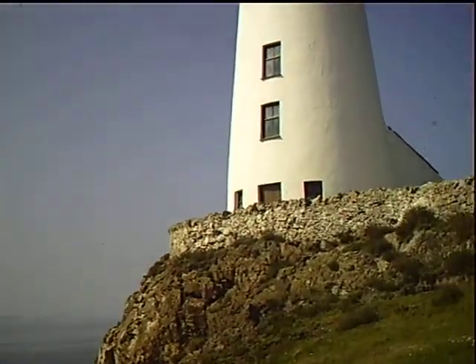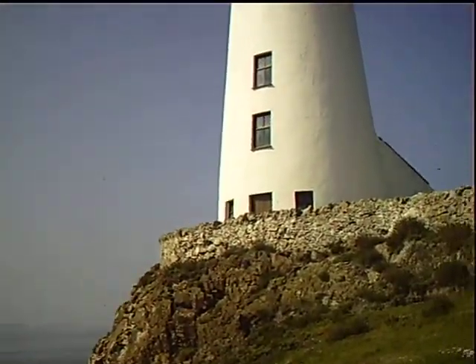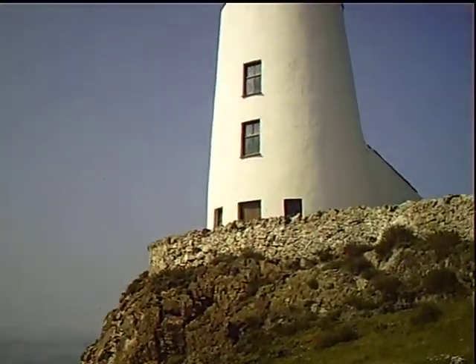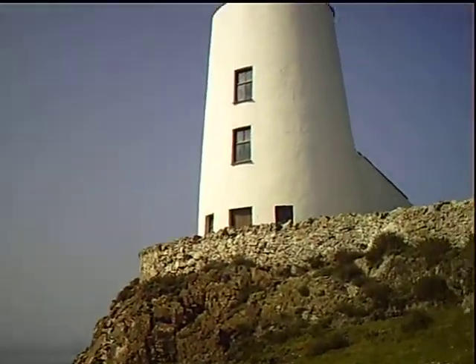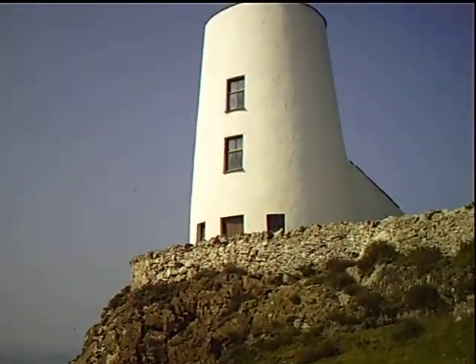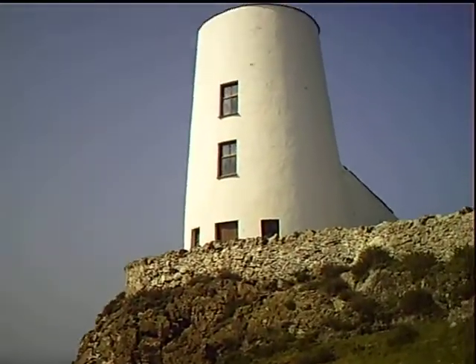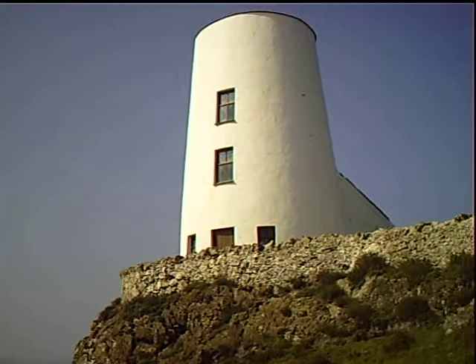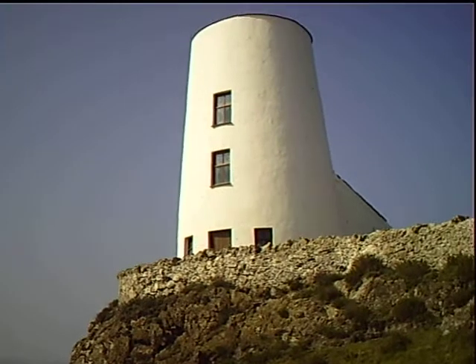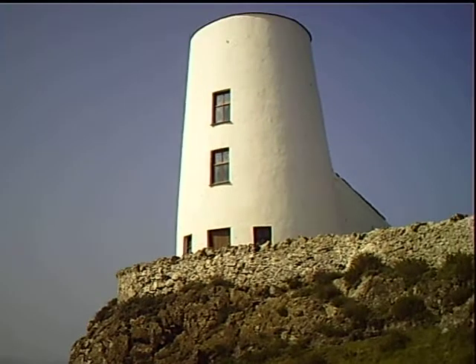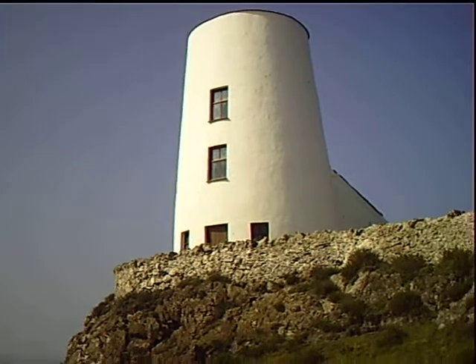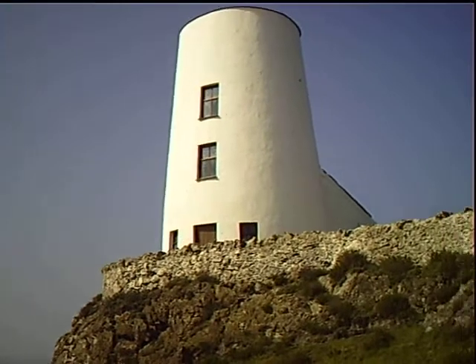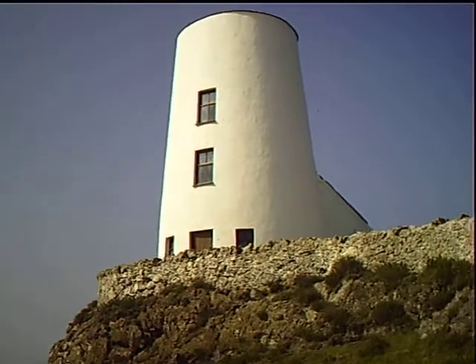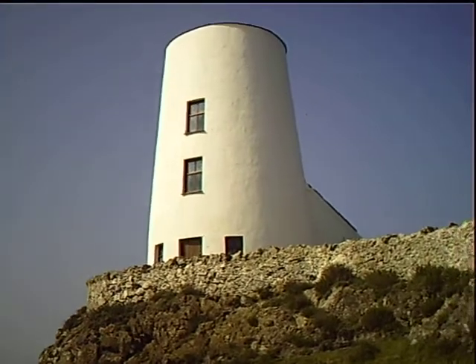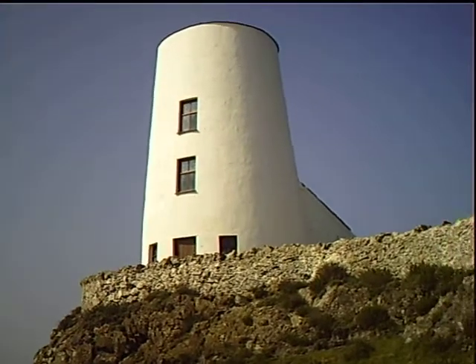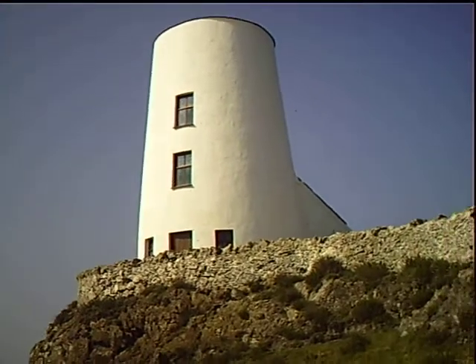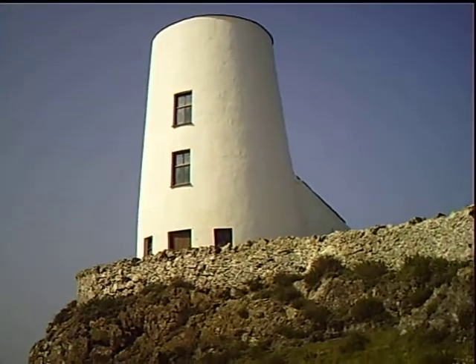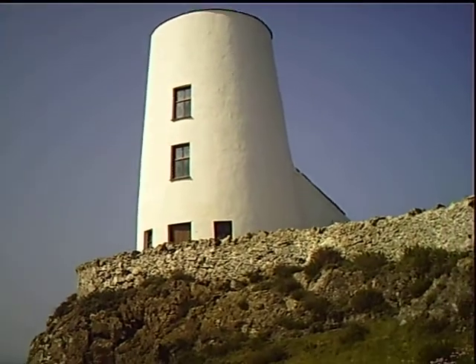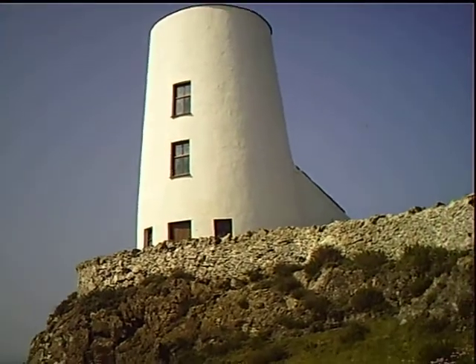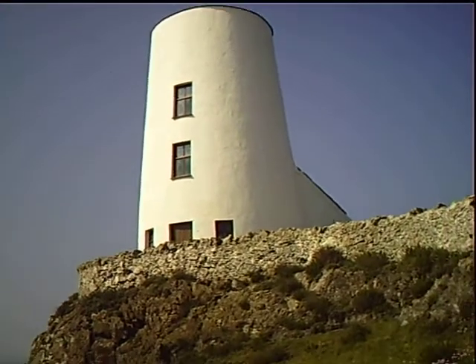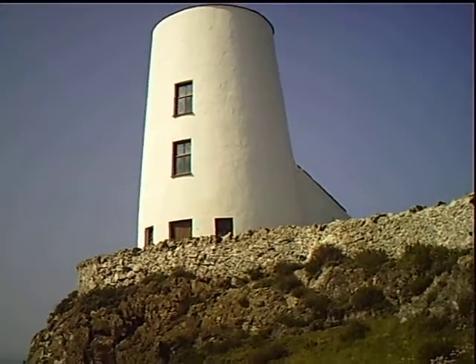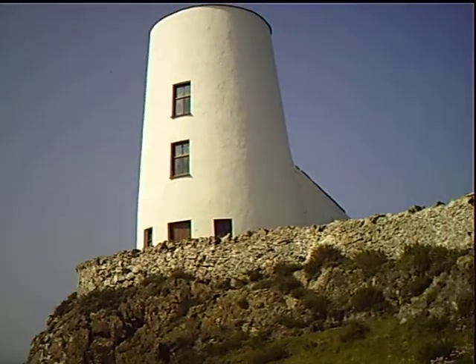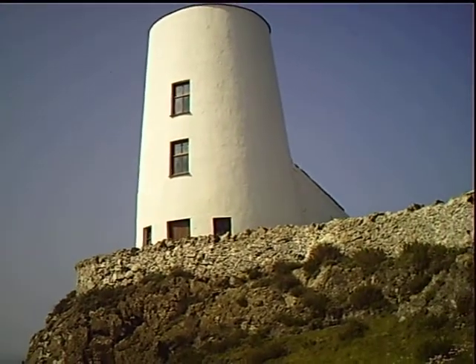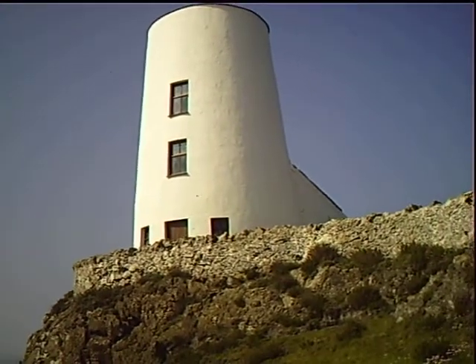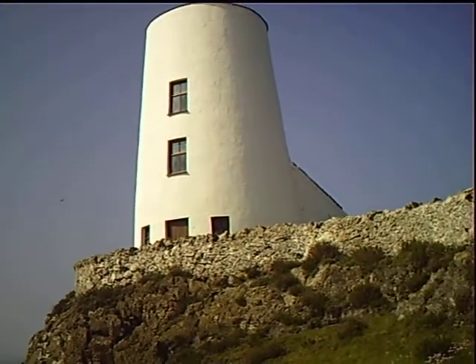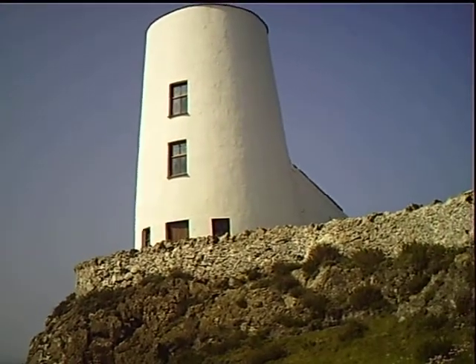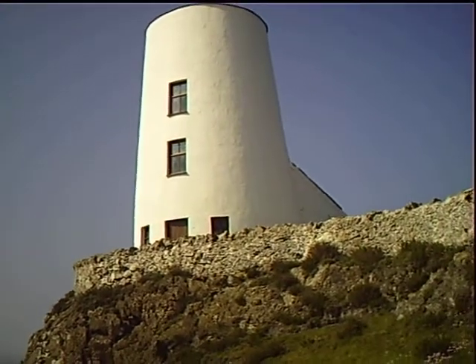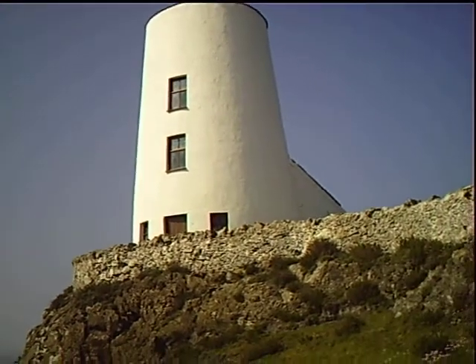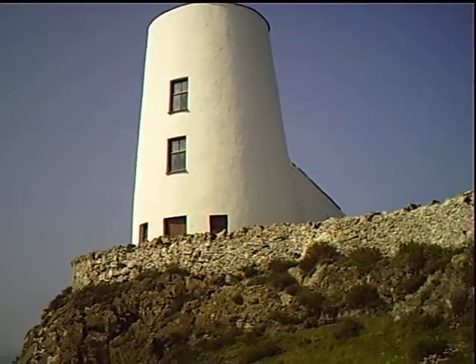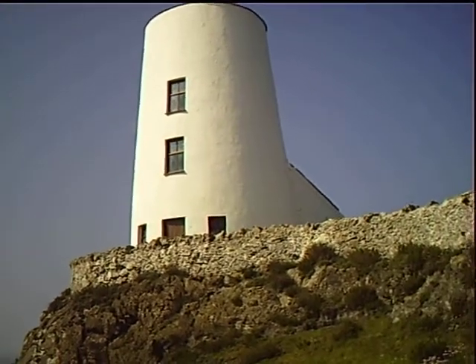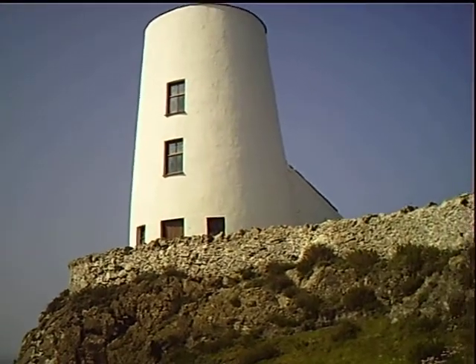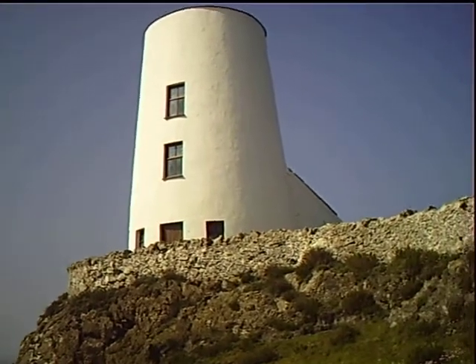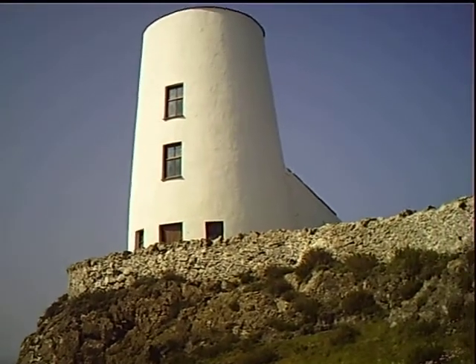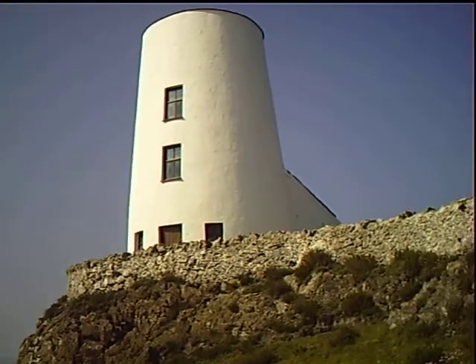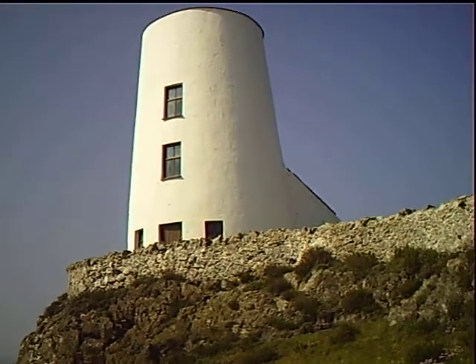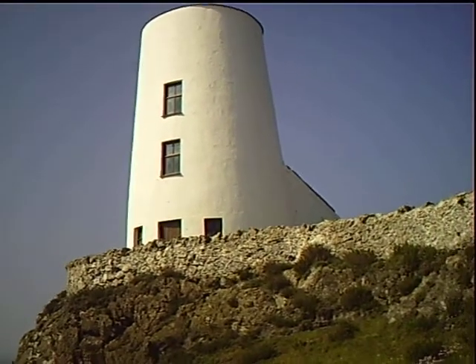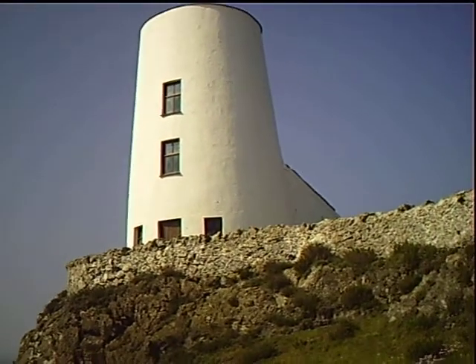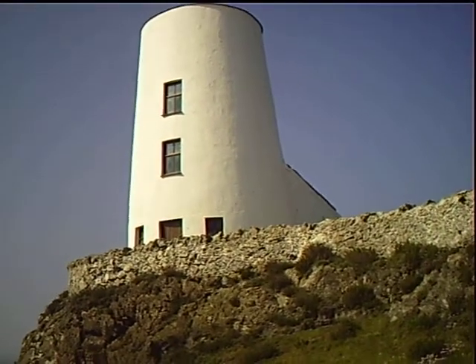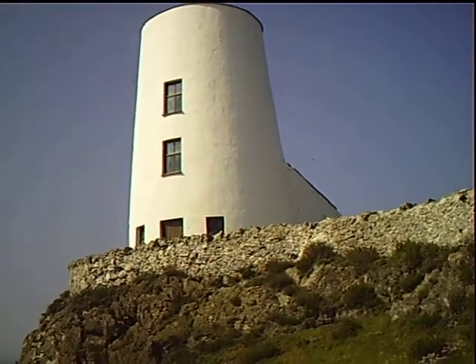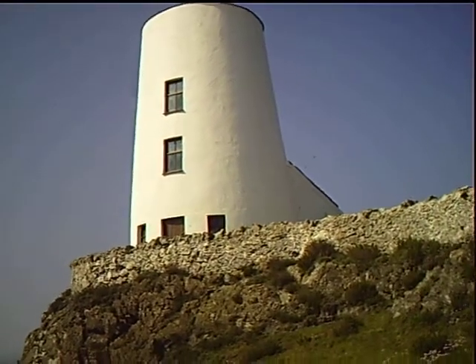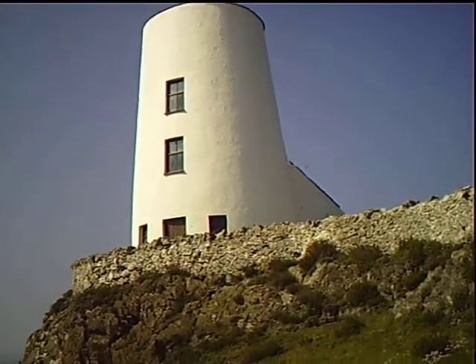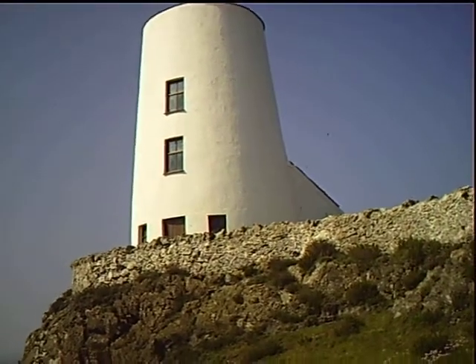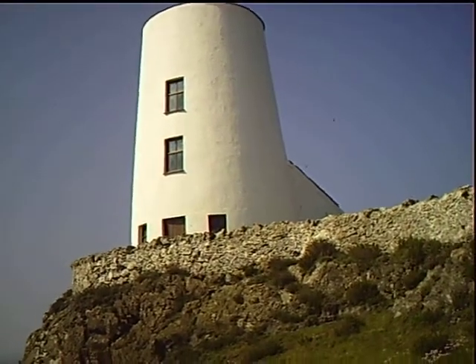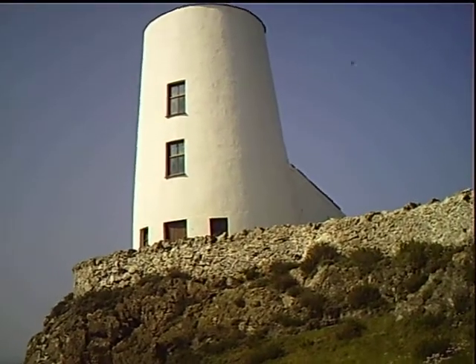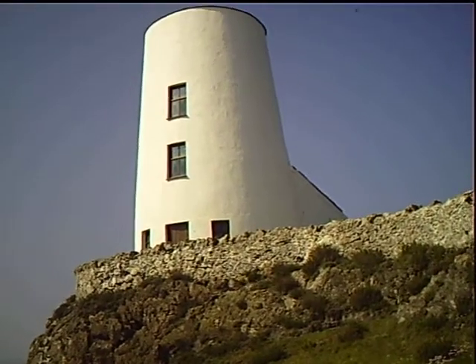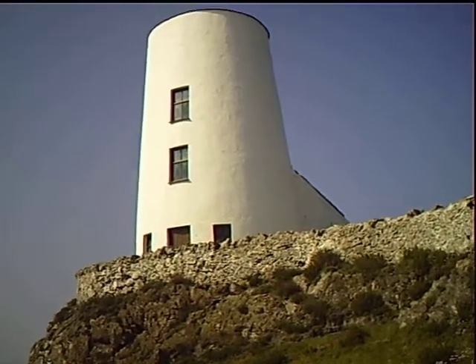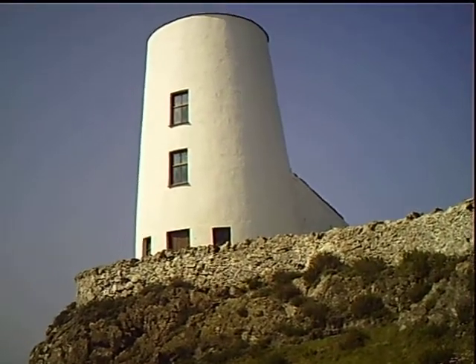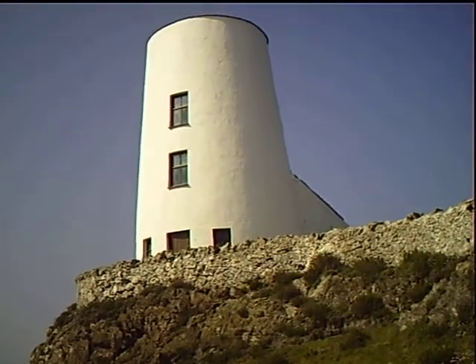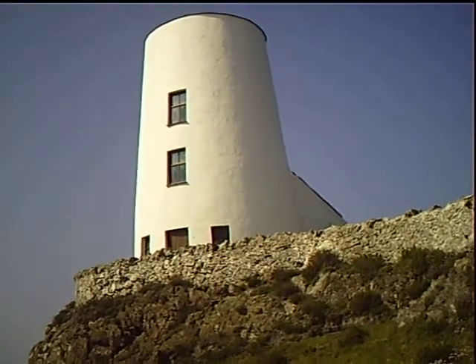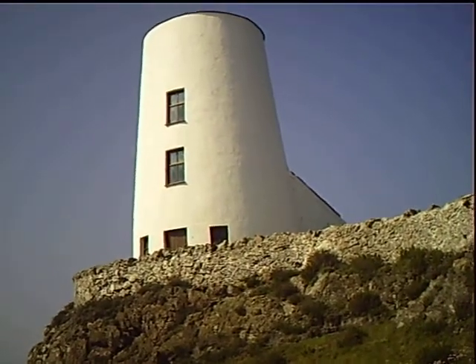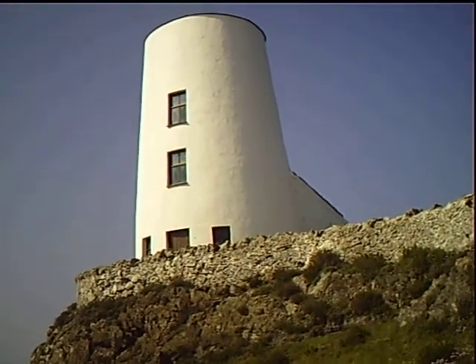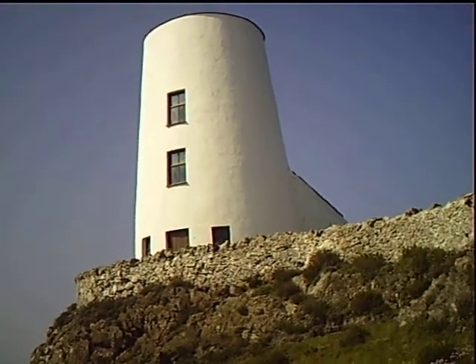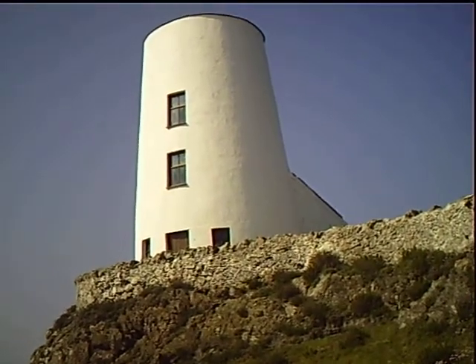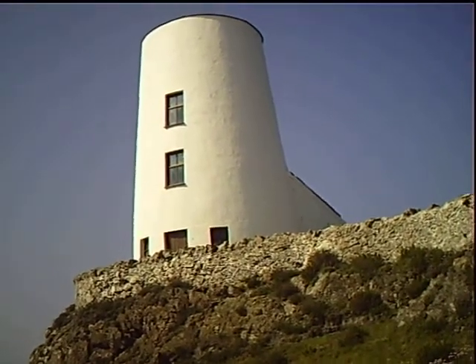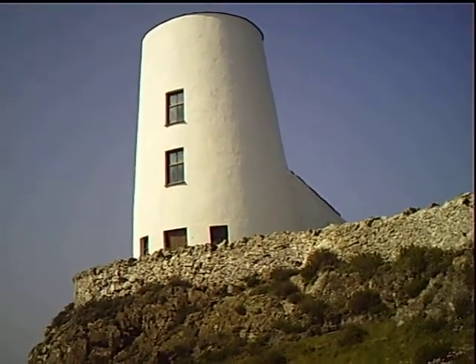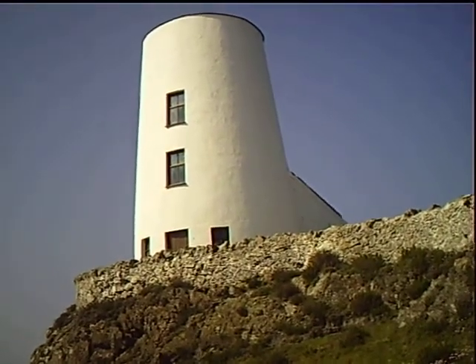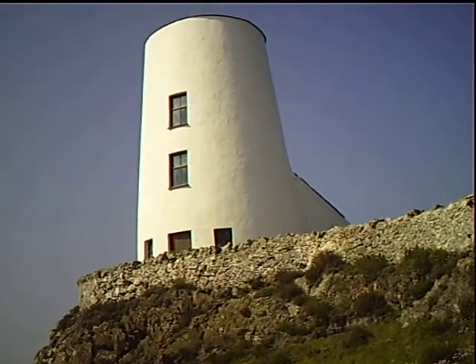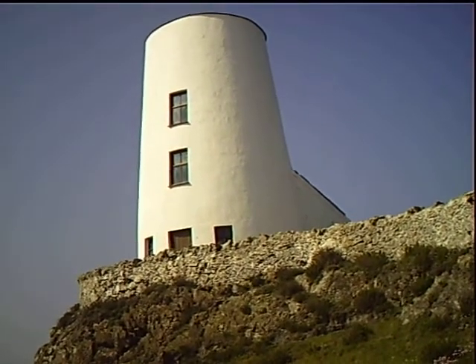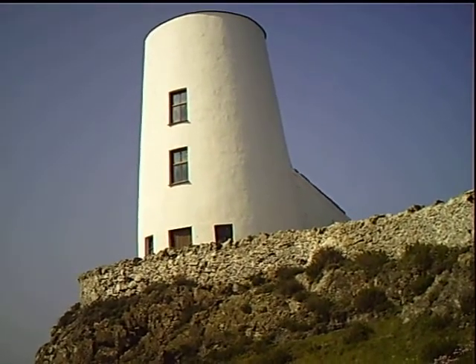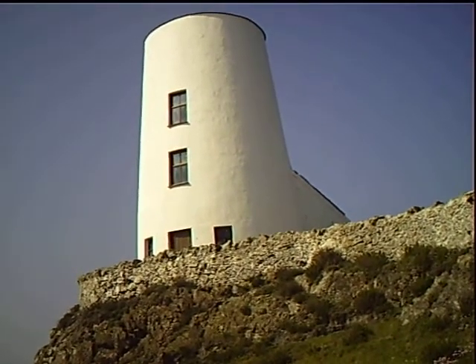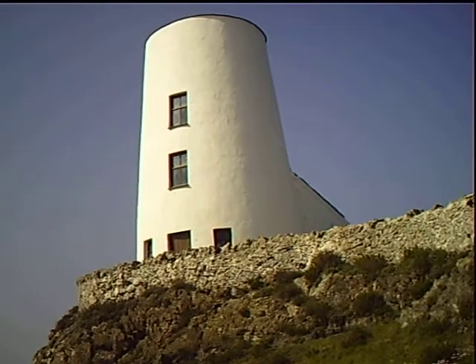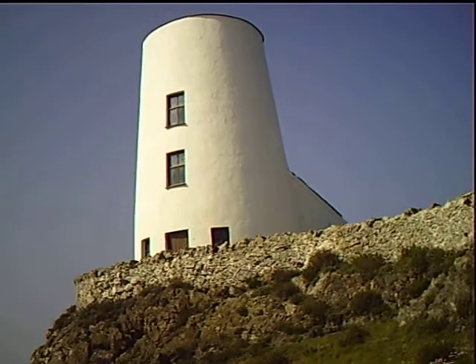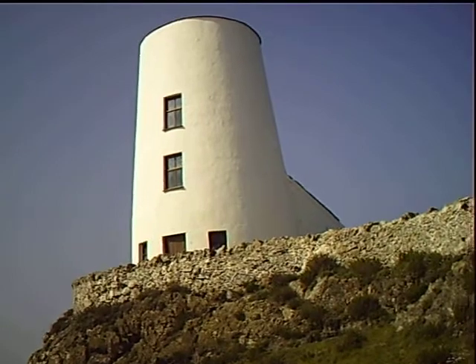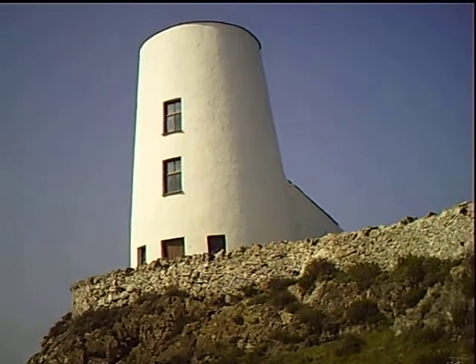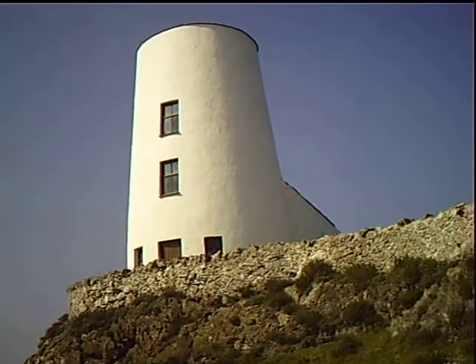I'm sure it must have been a lighthouse. Possibly a windmill, but I would have thought a lighthouse.